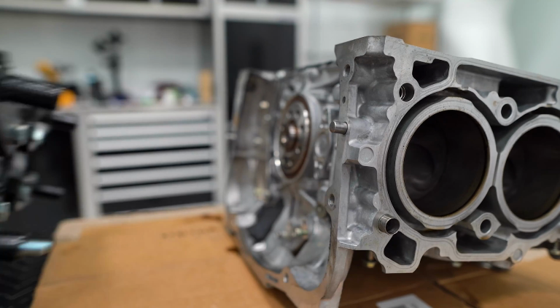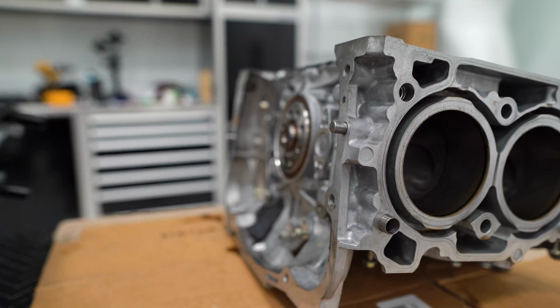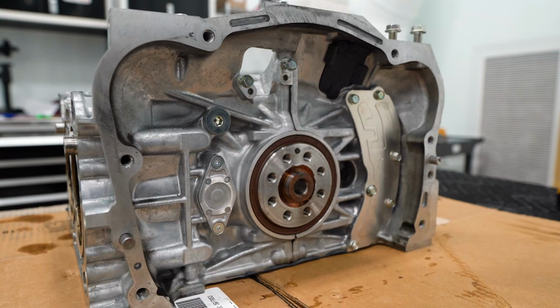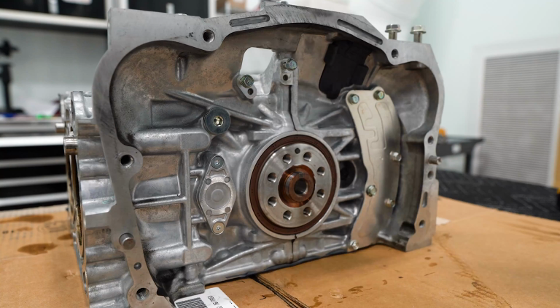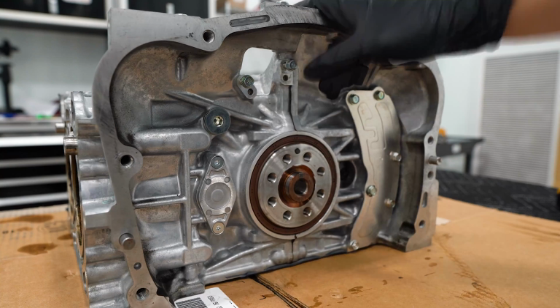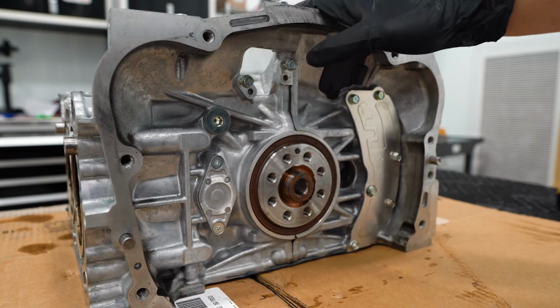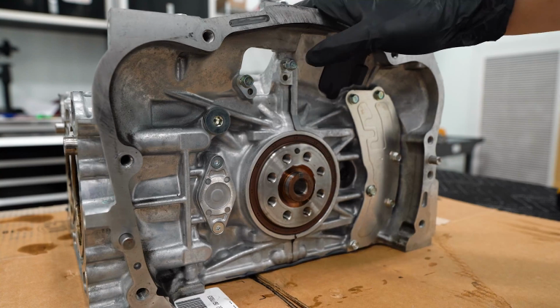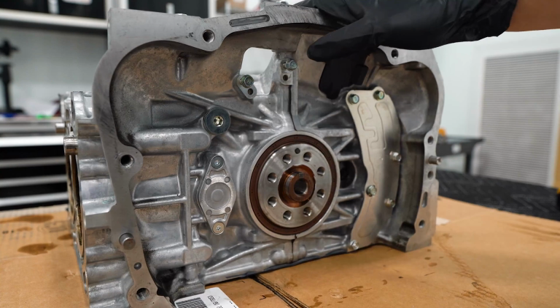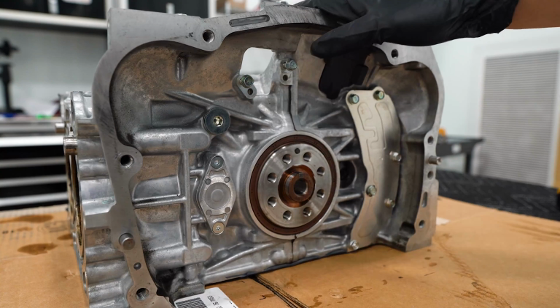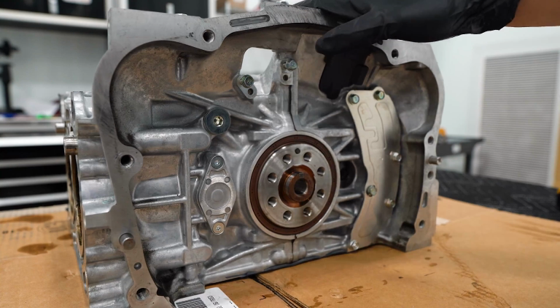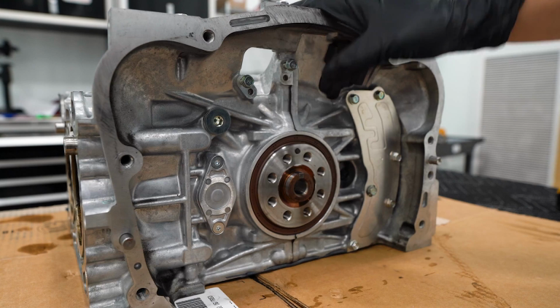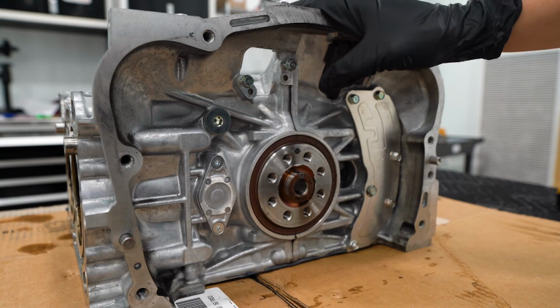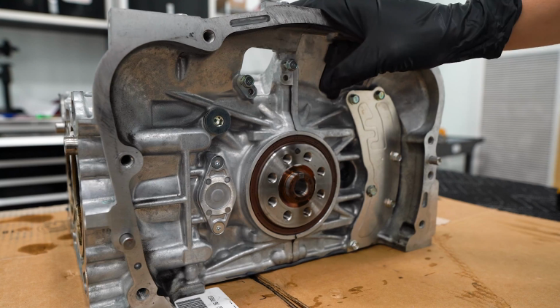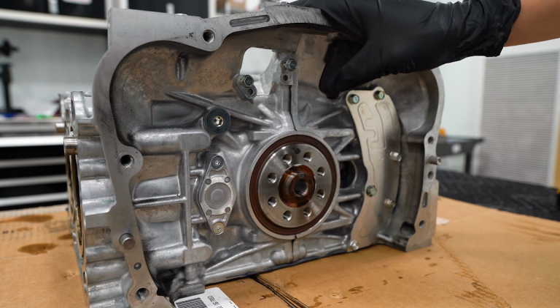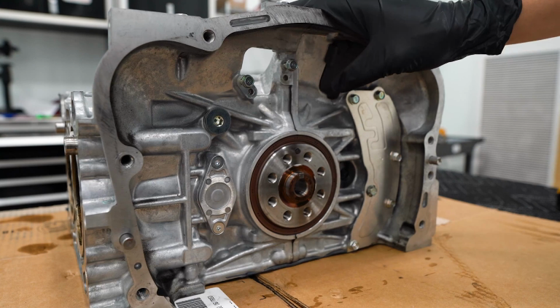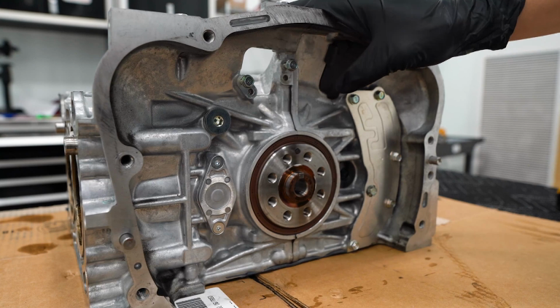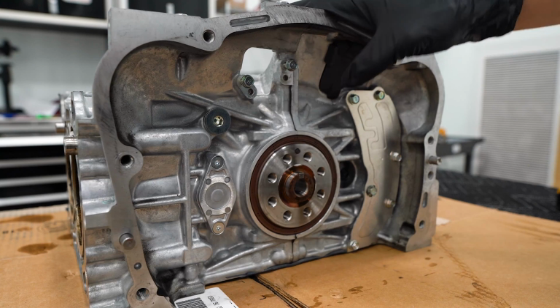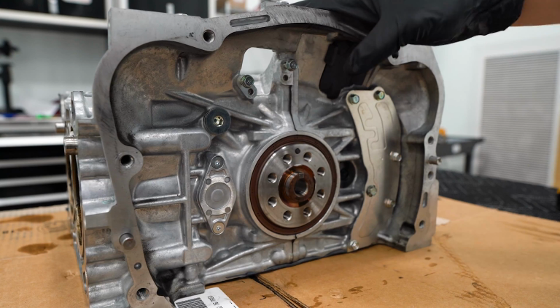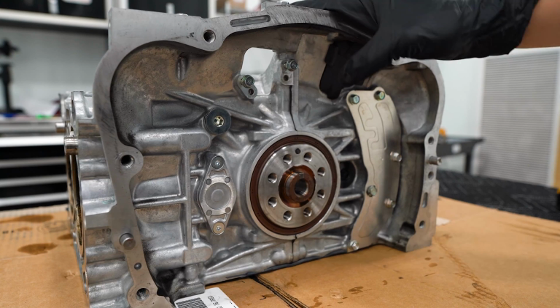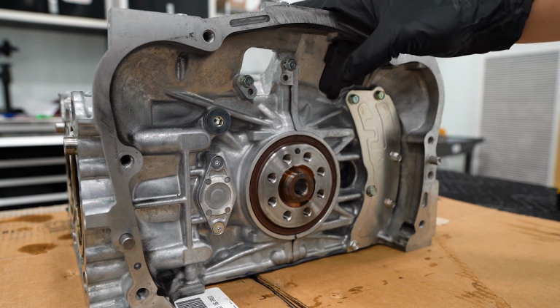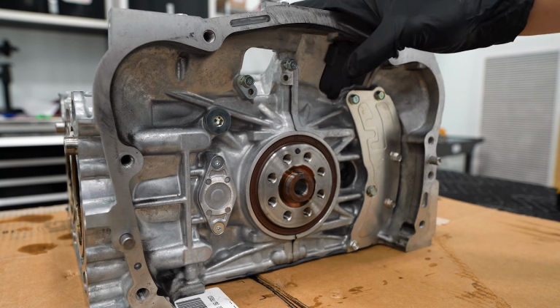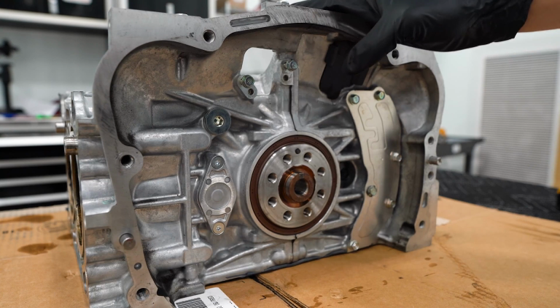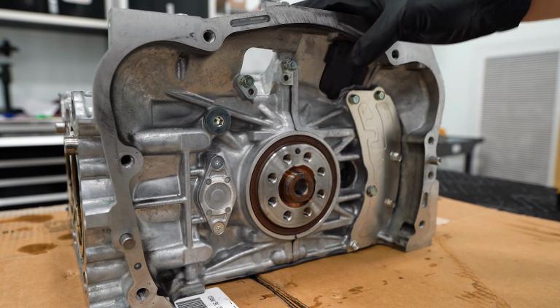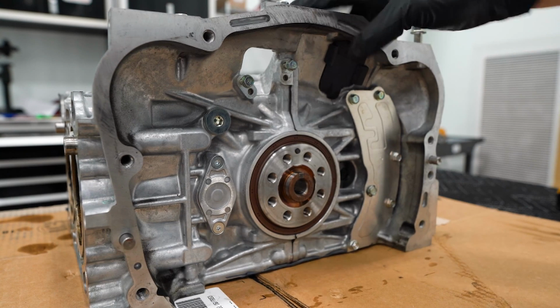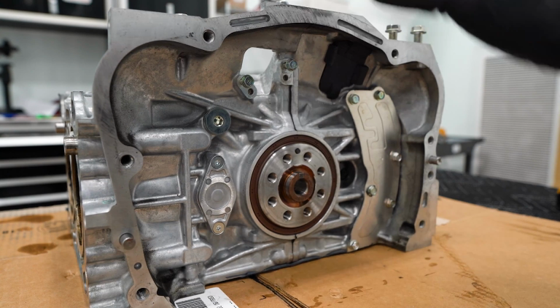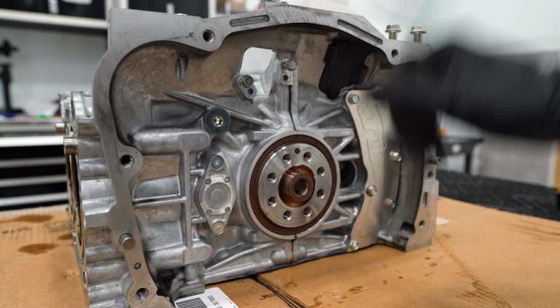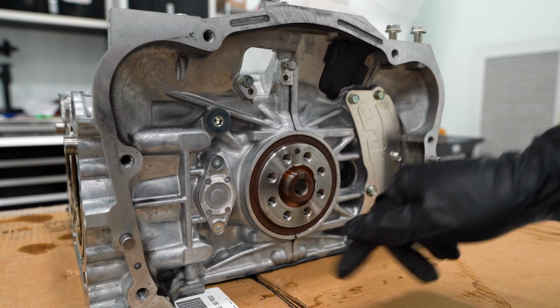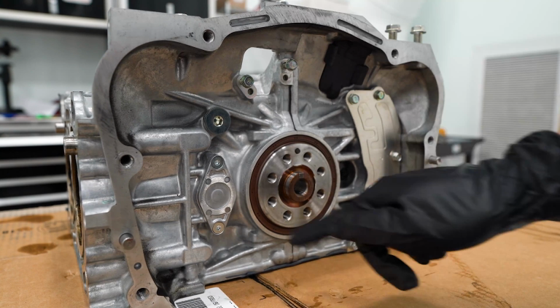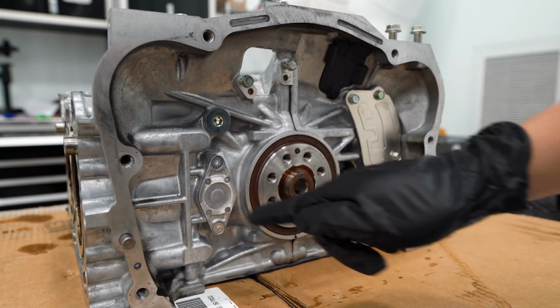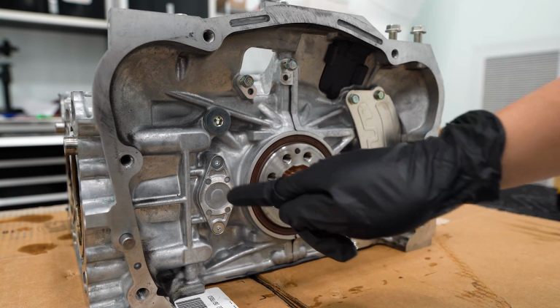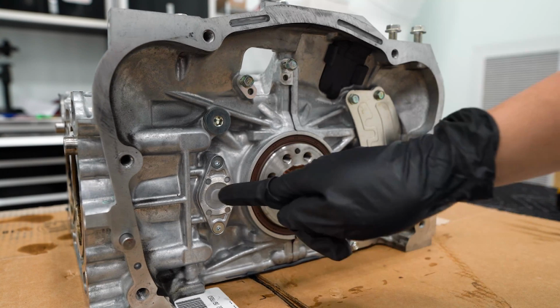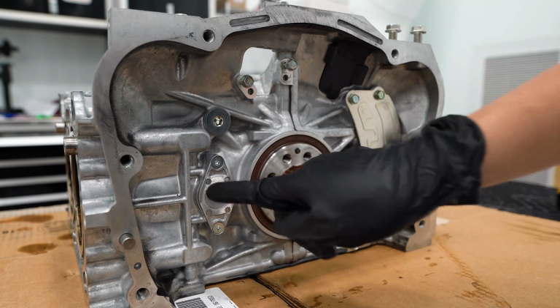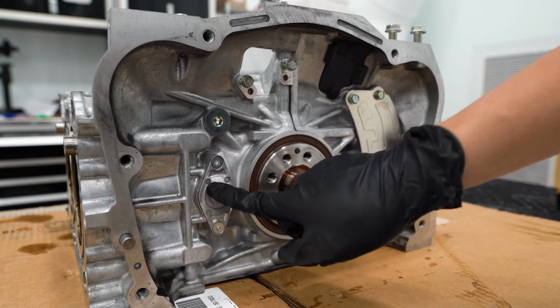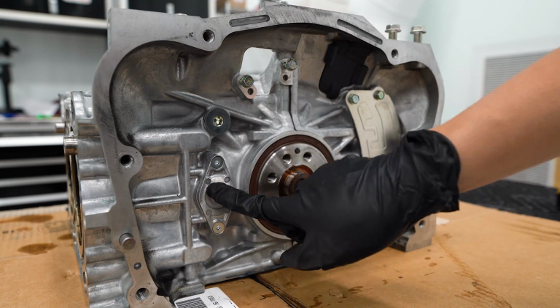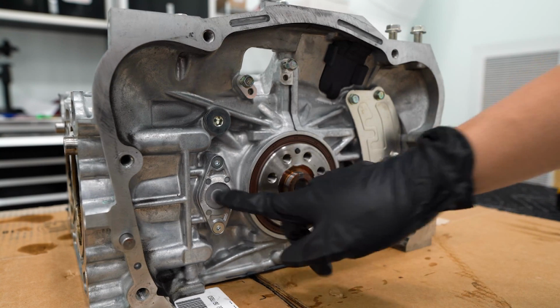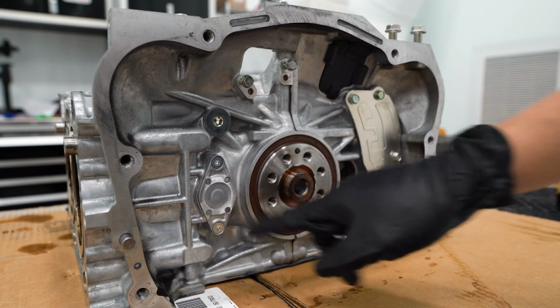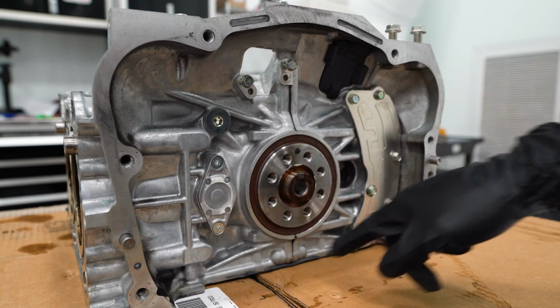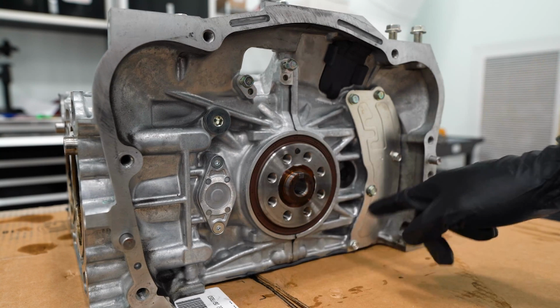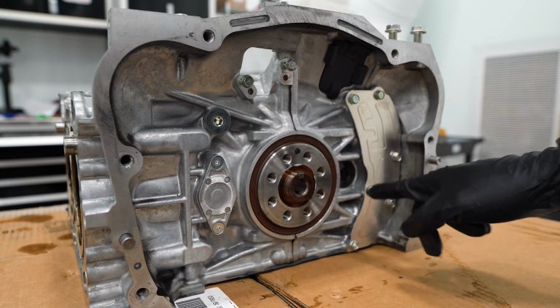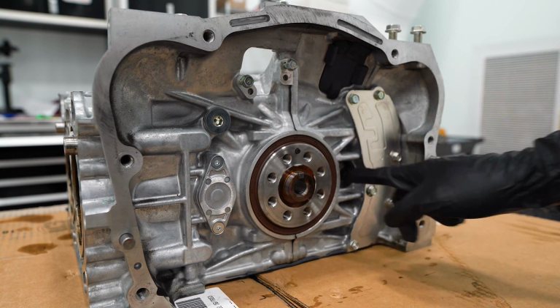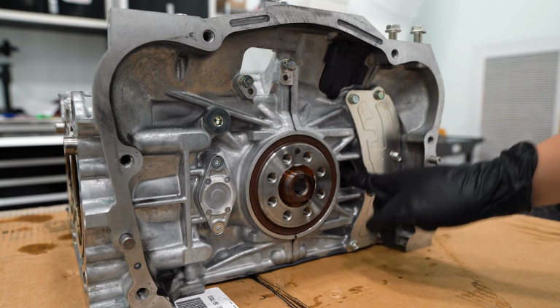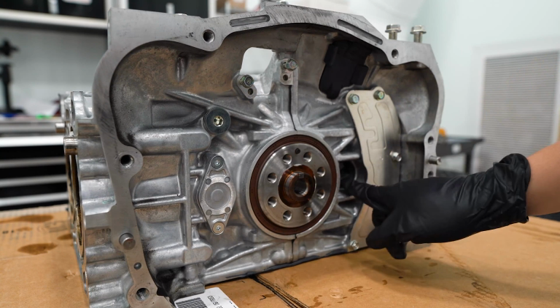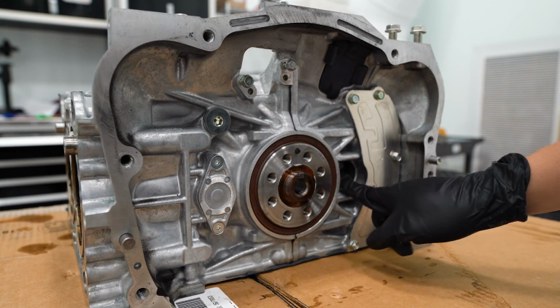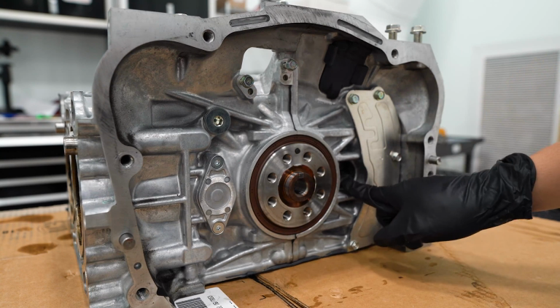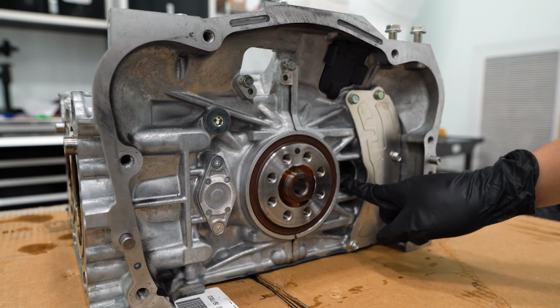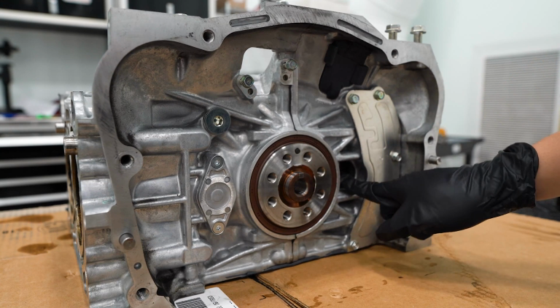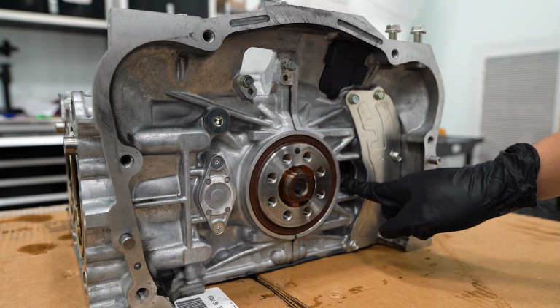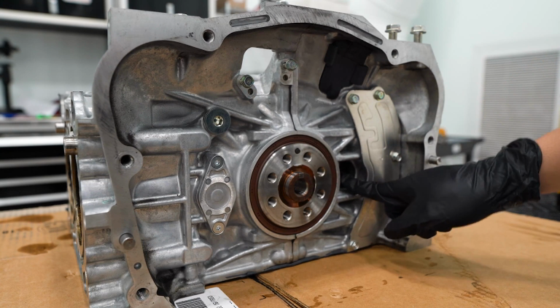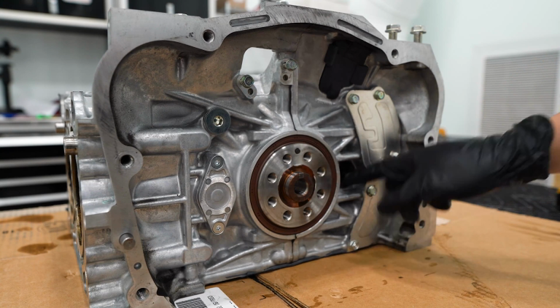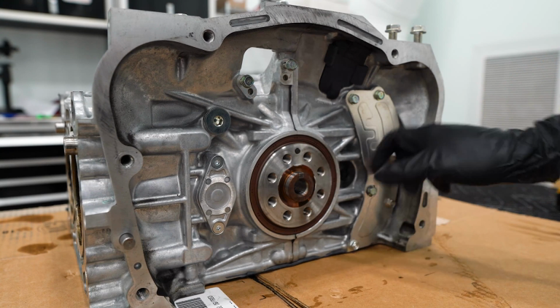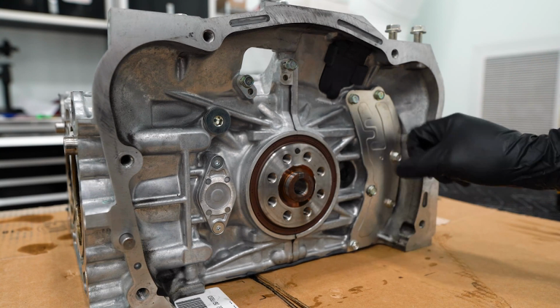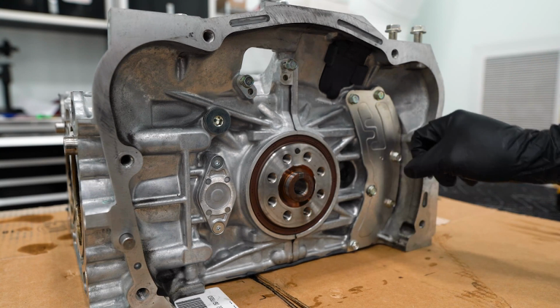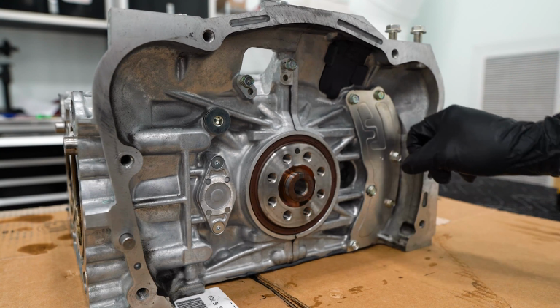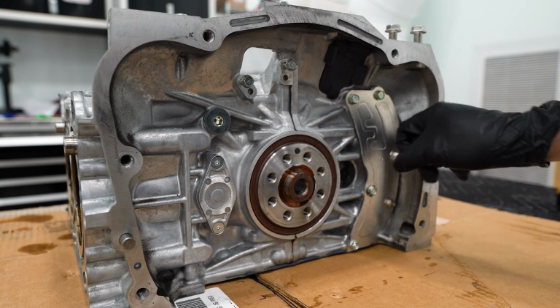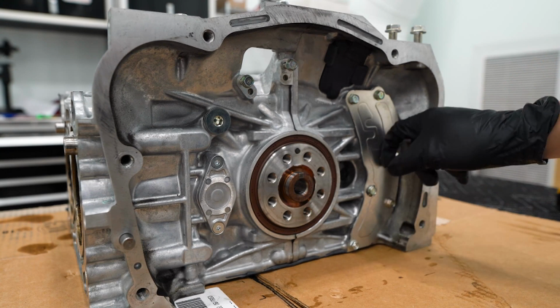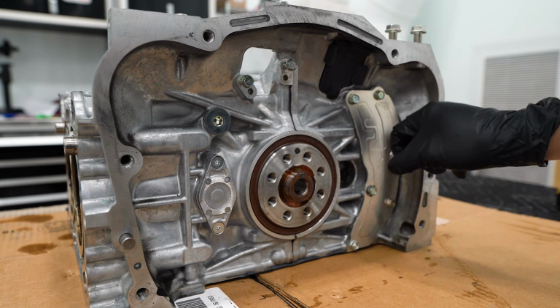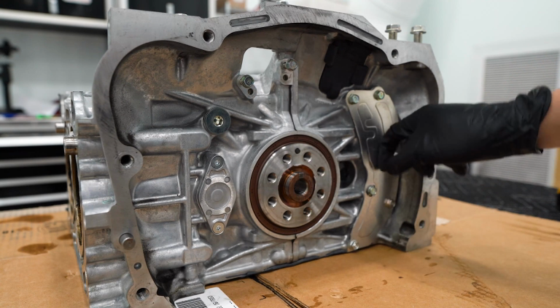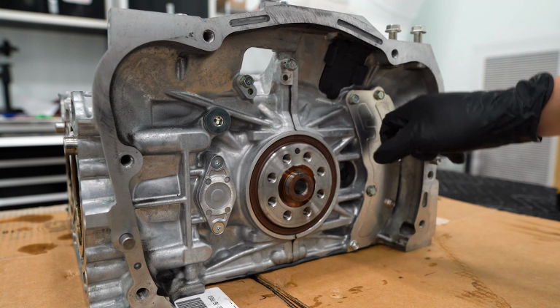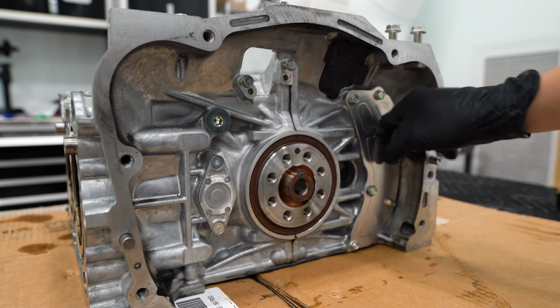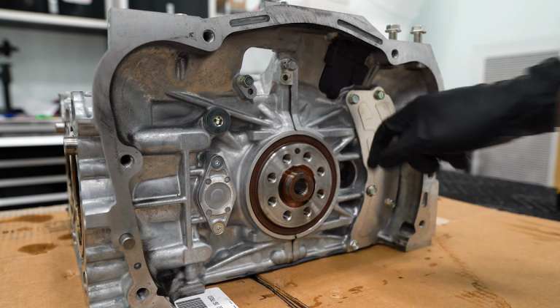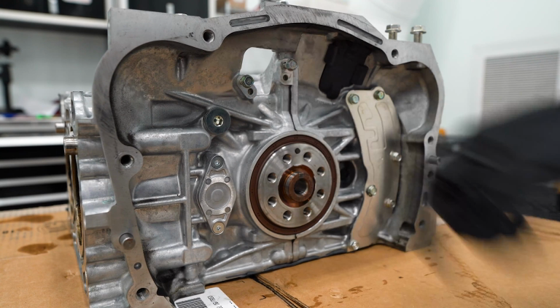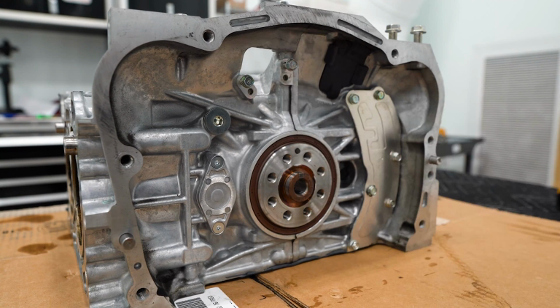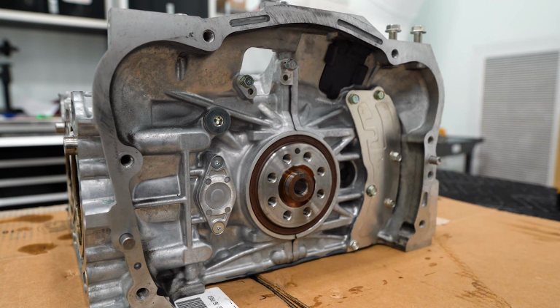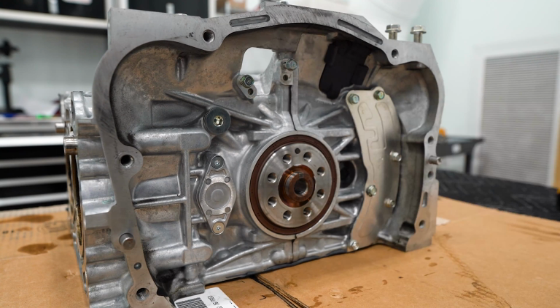On the front of the engine the access holes are open, but on the back we have a cover and plug to remove. I might as well take this plate off as well.